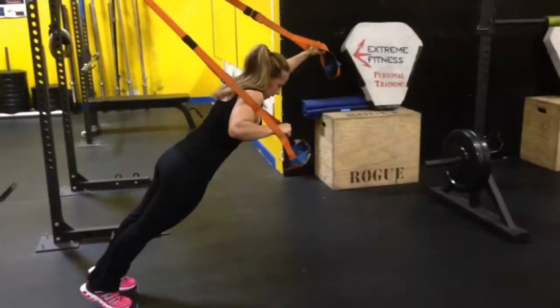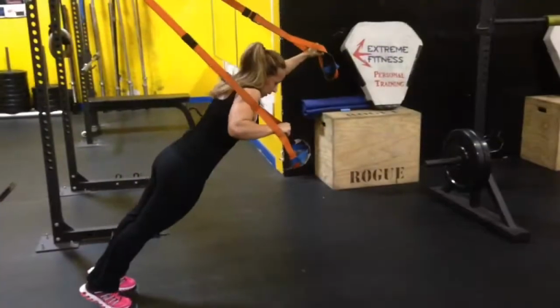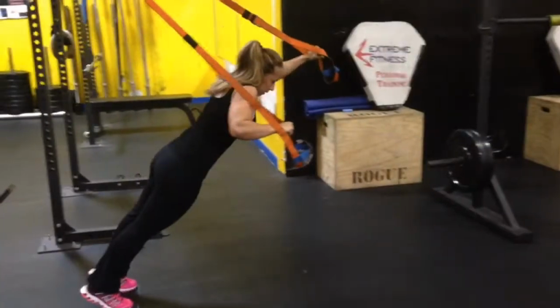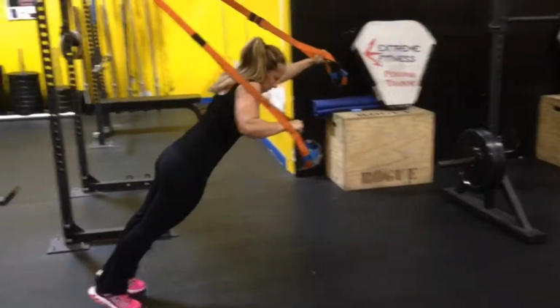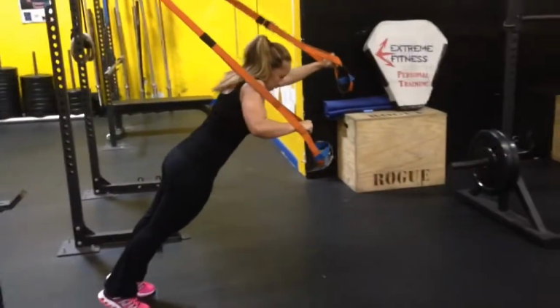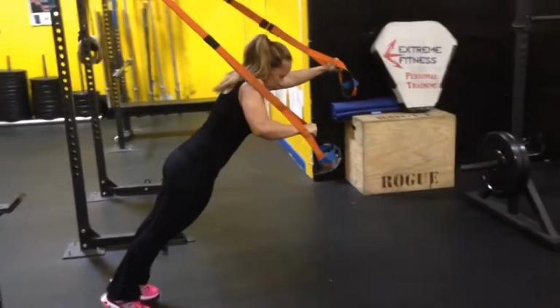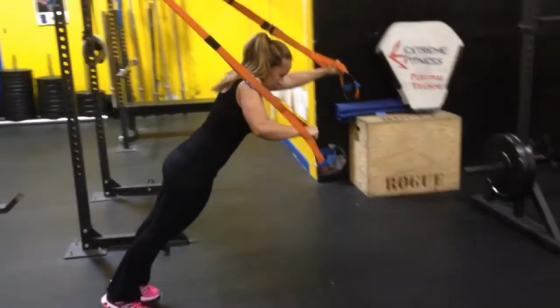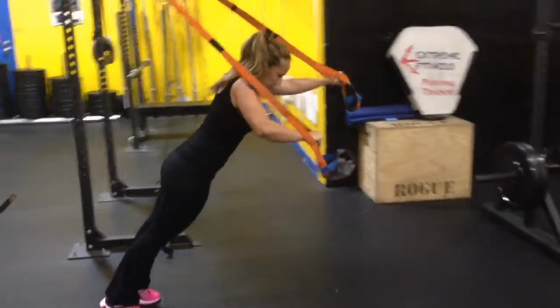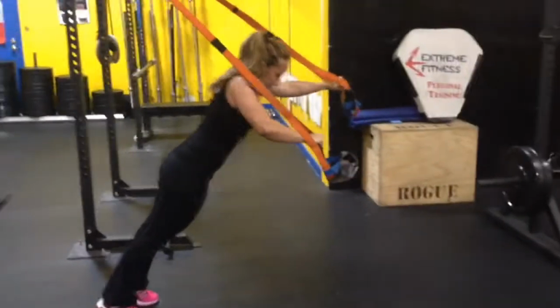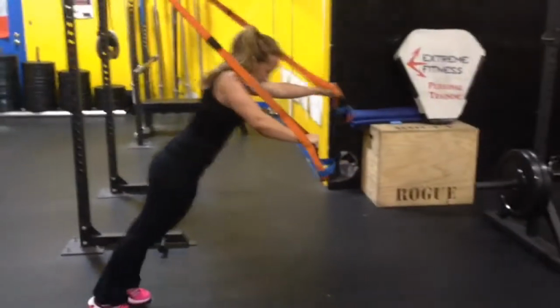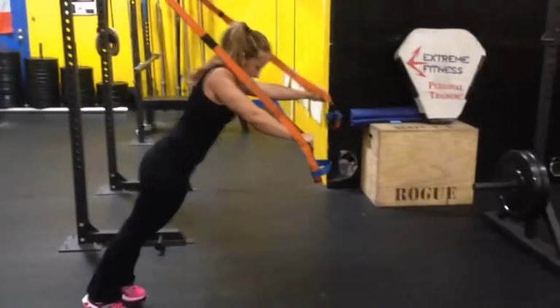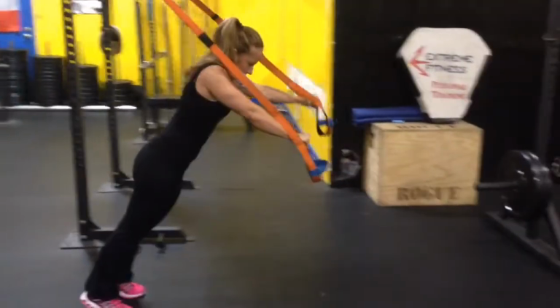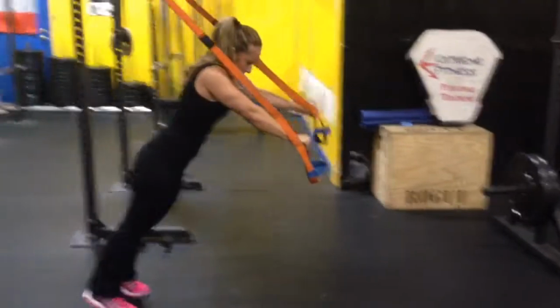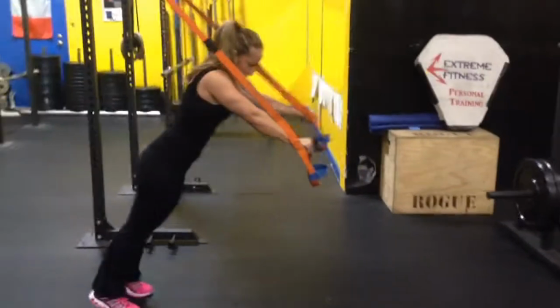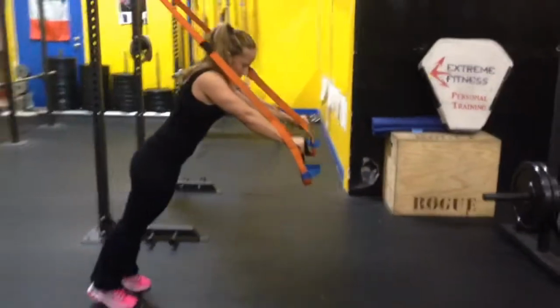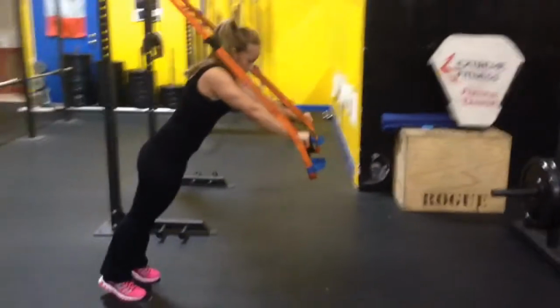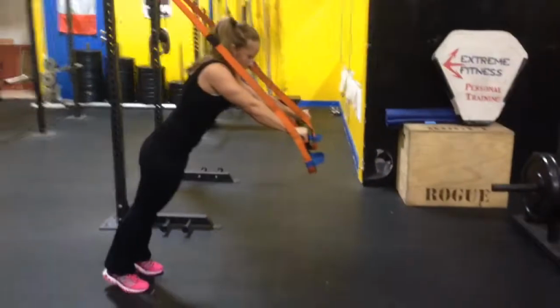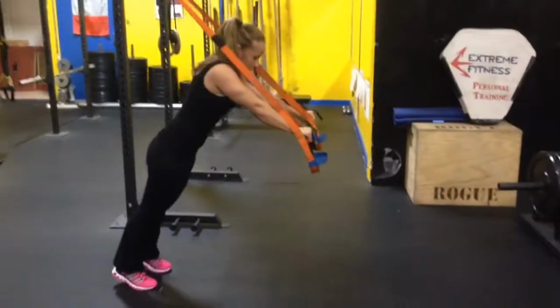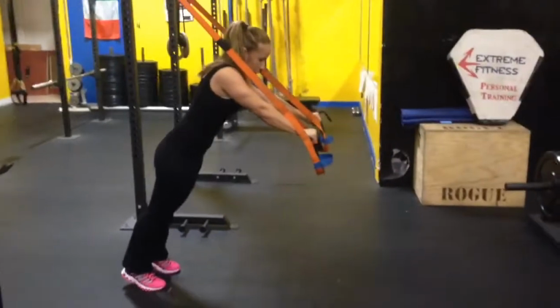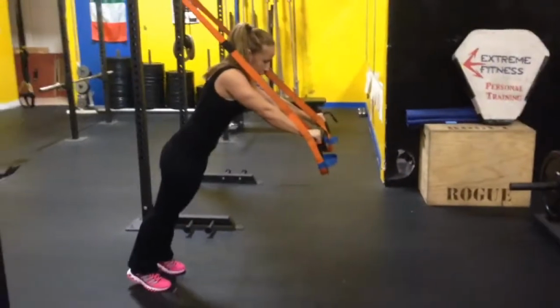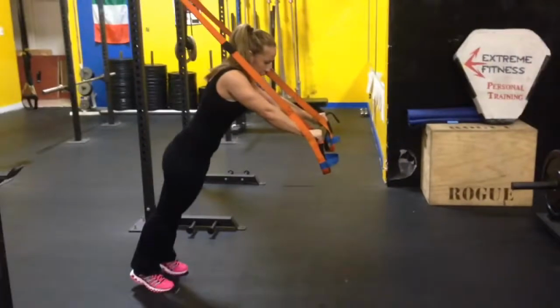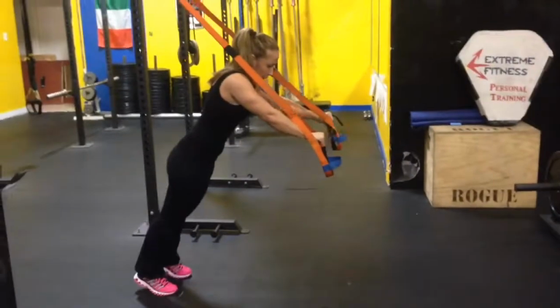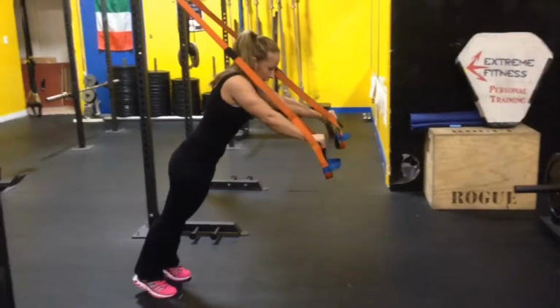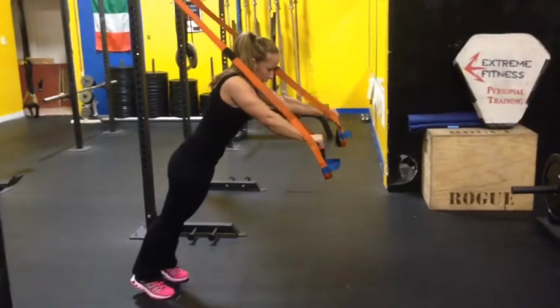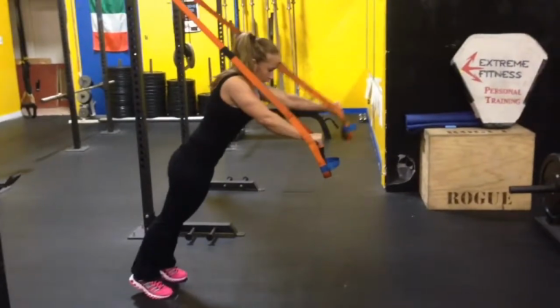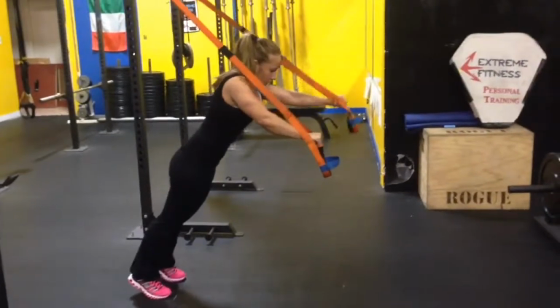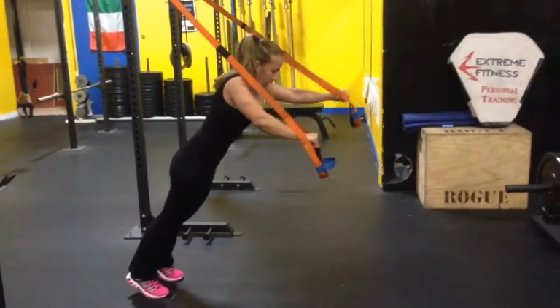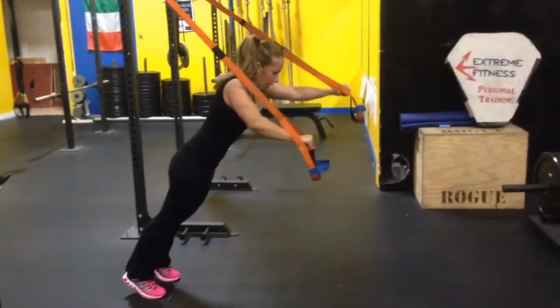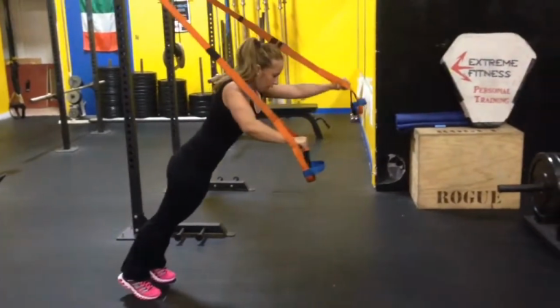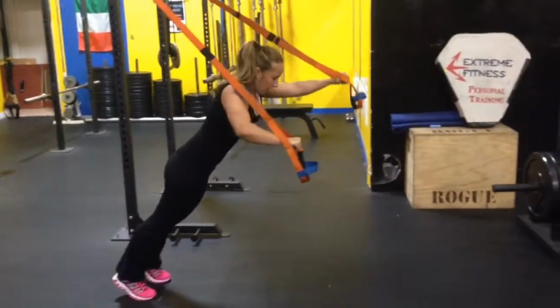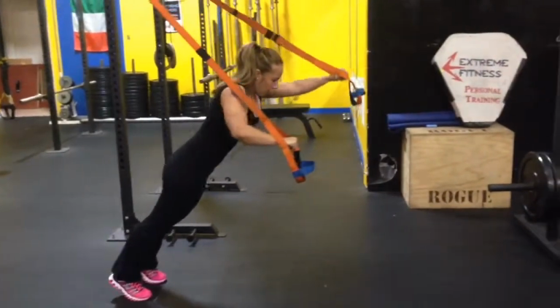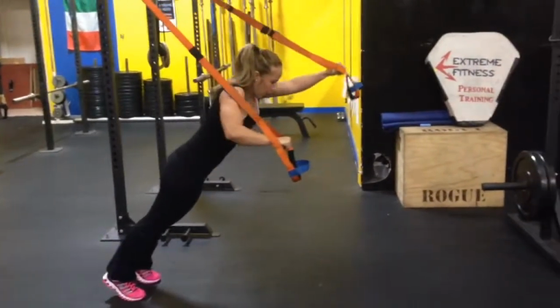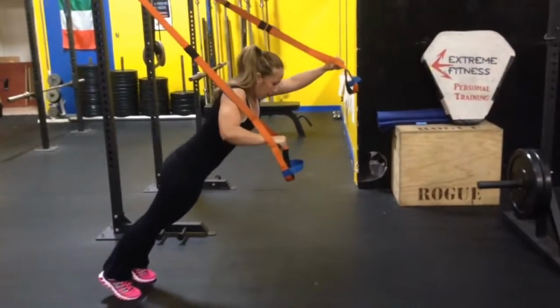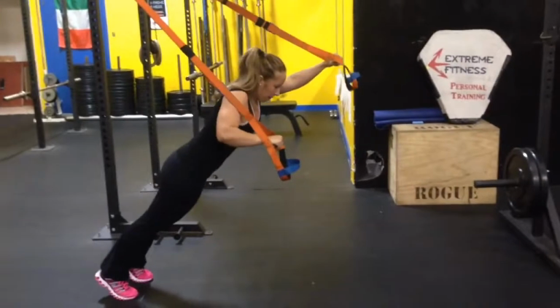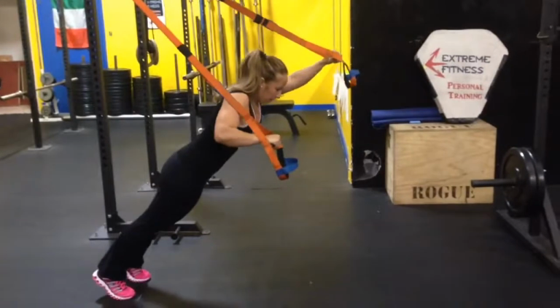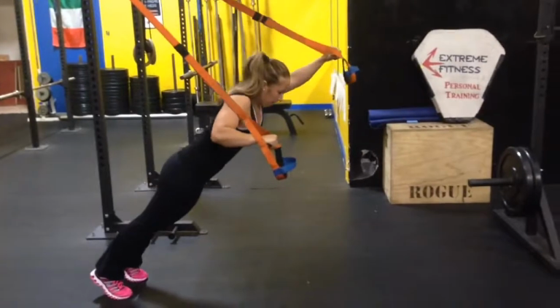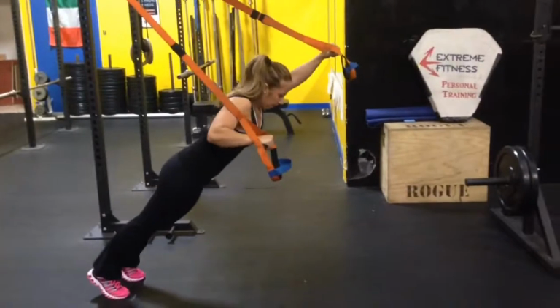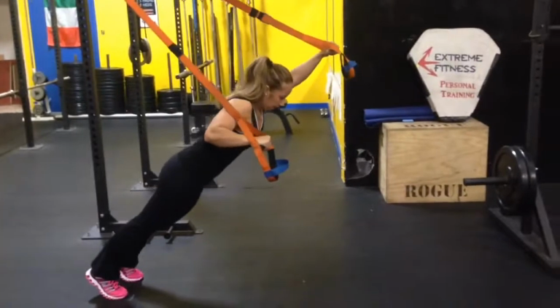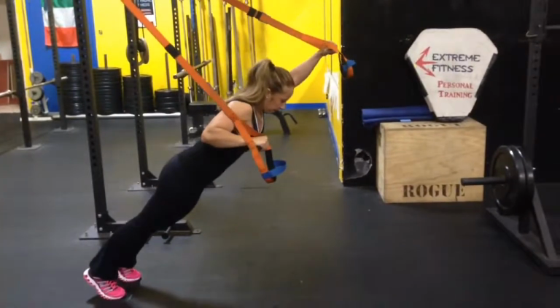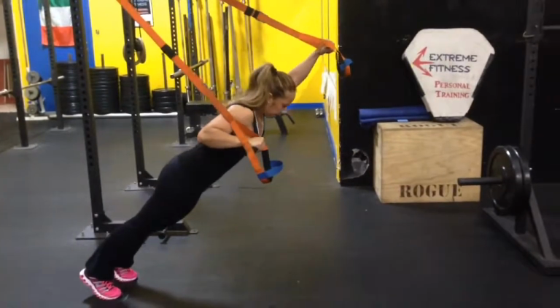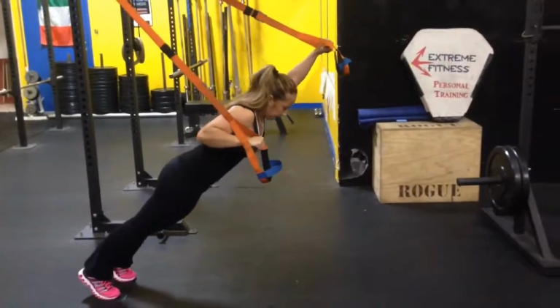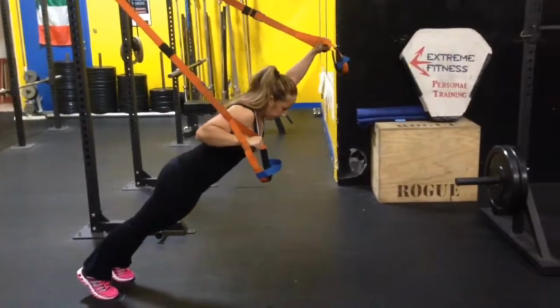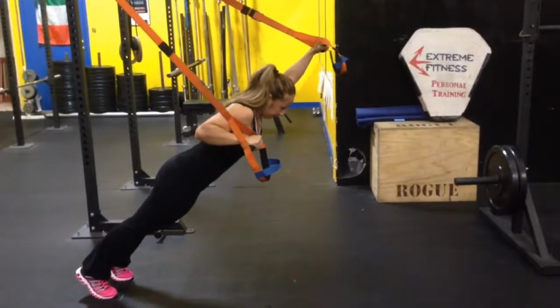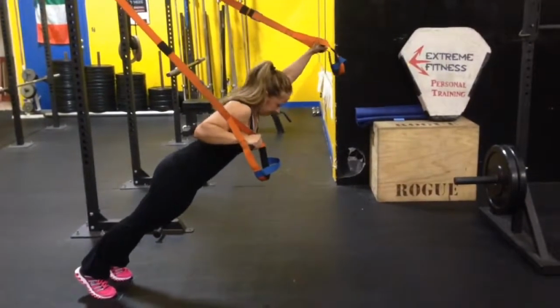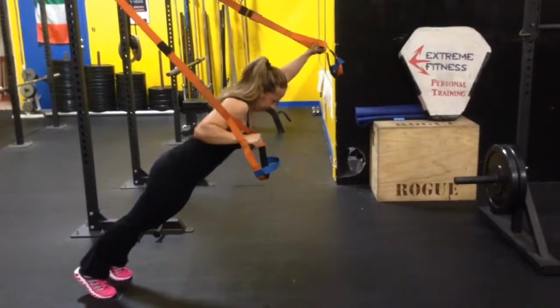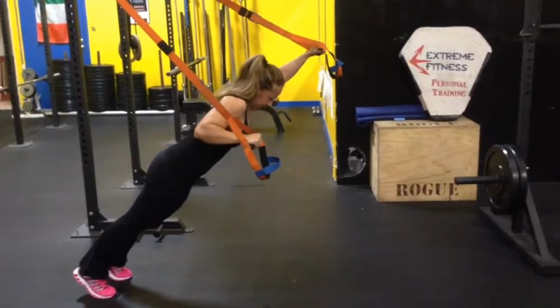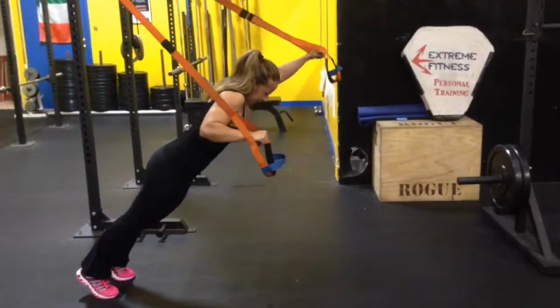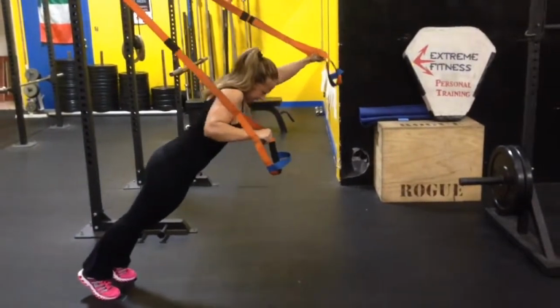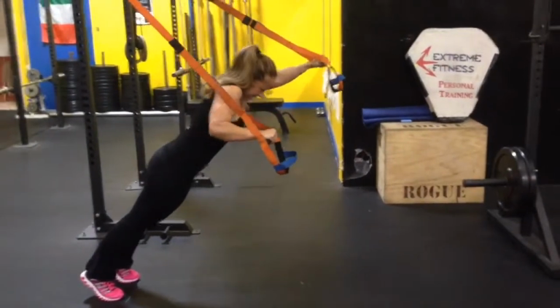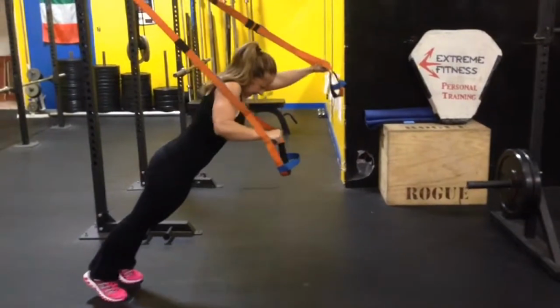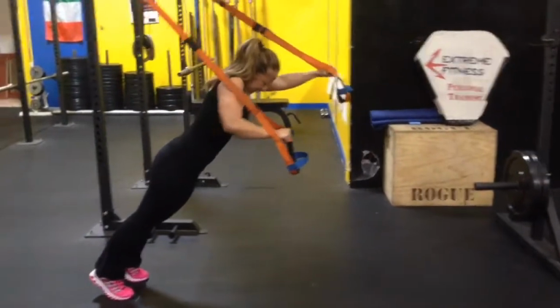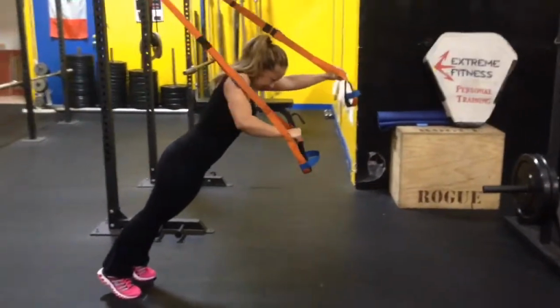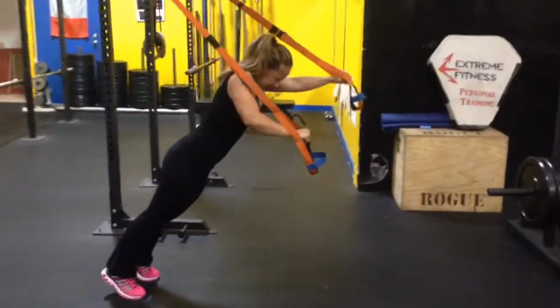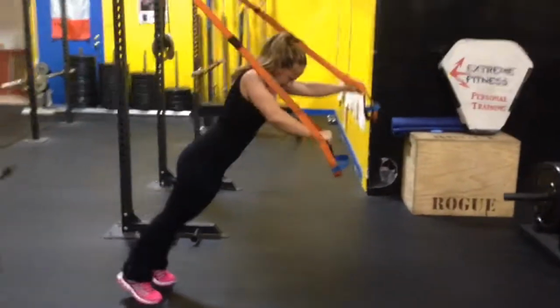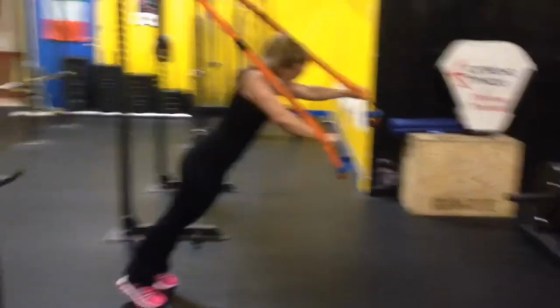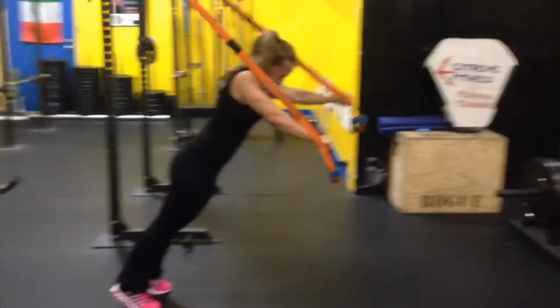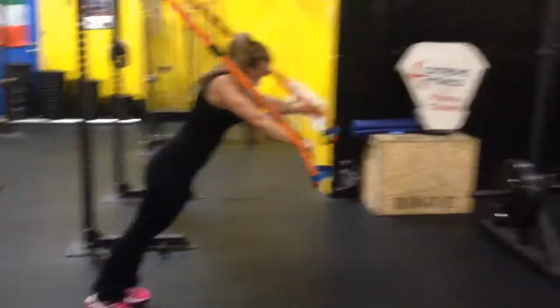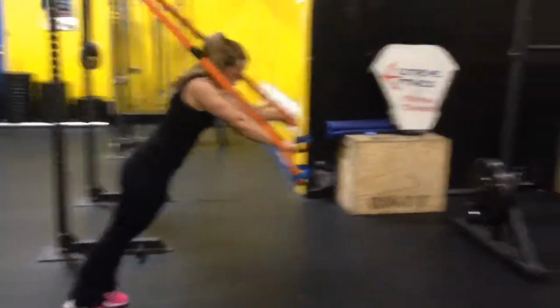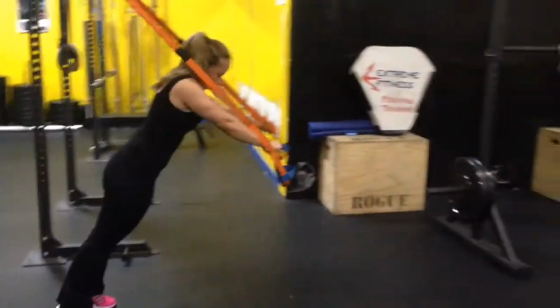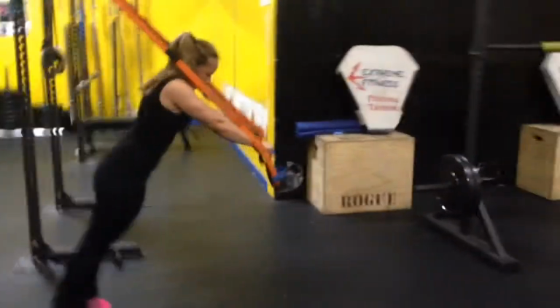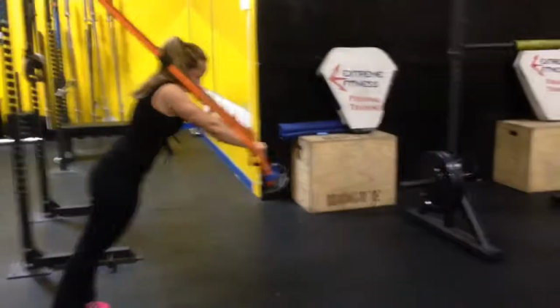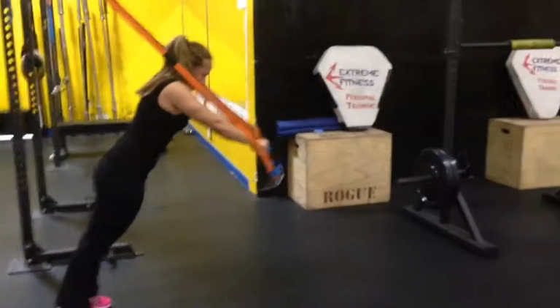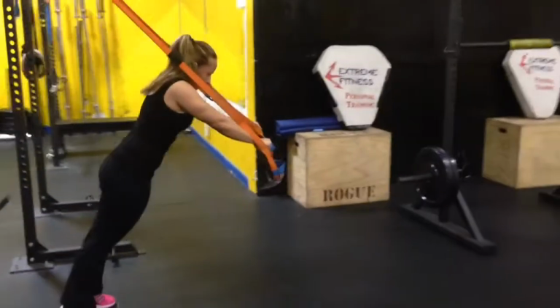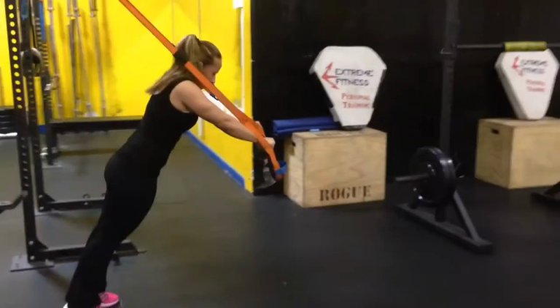That's not done, dude. Right on. Falling on one side. Stretch. That's out, man. Very nice, dude.